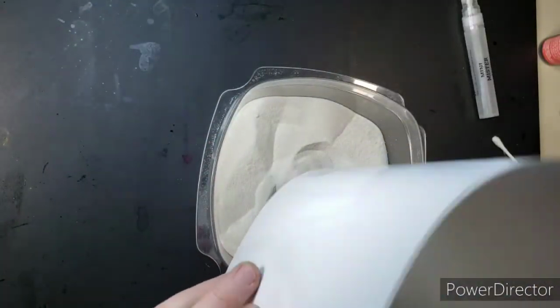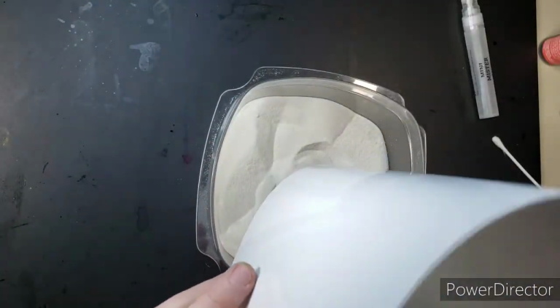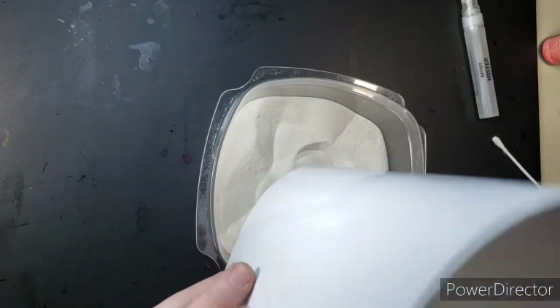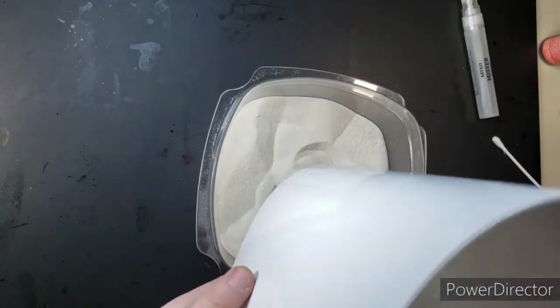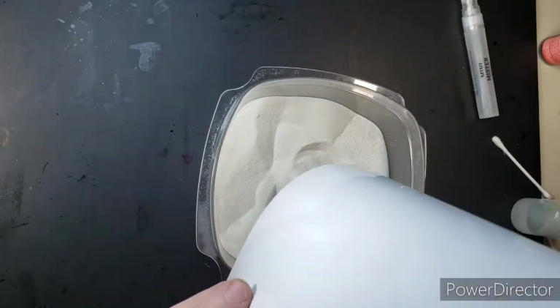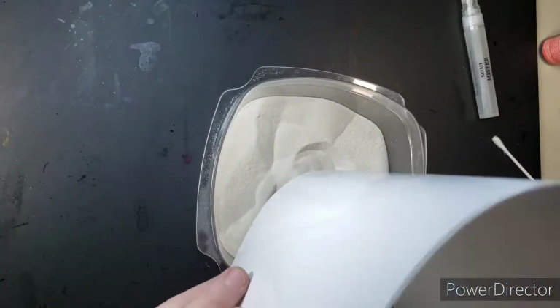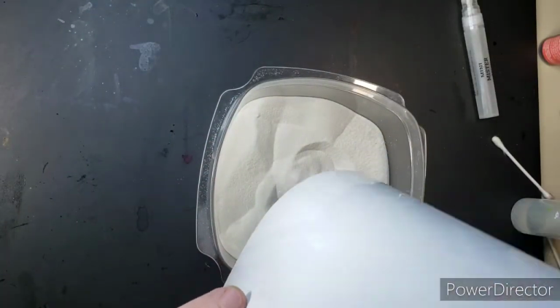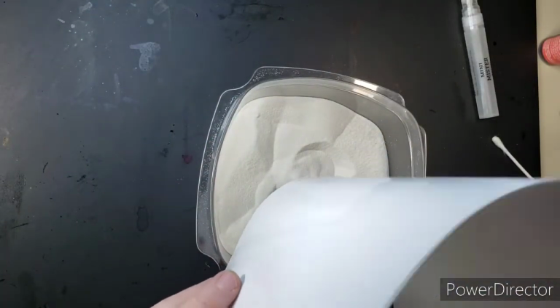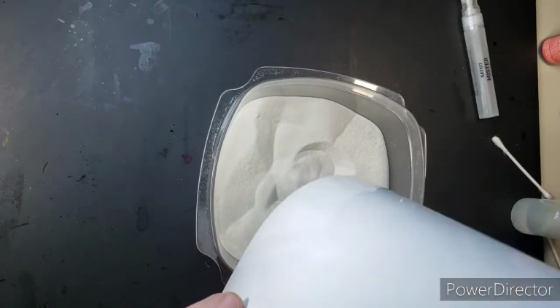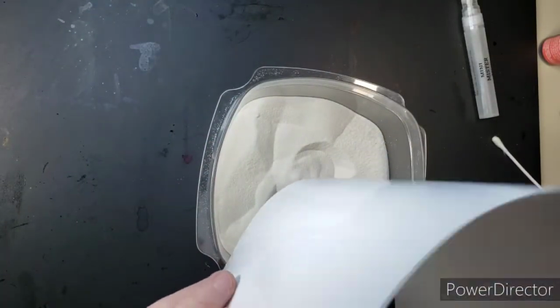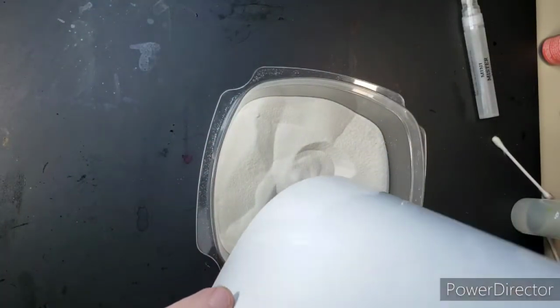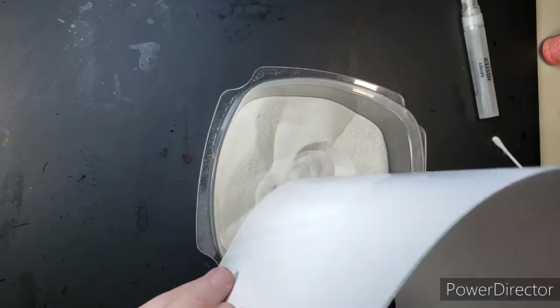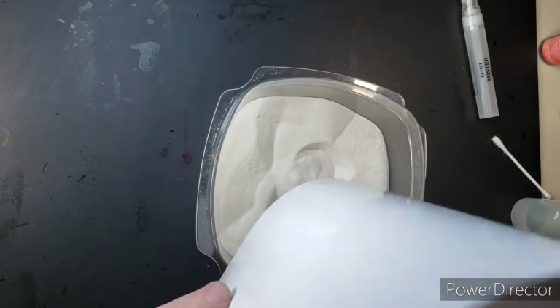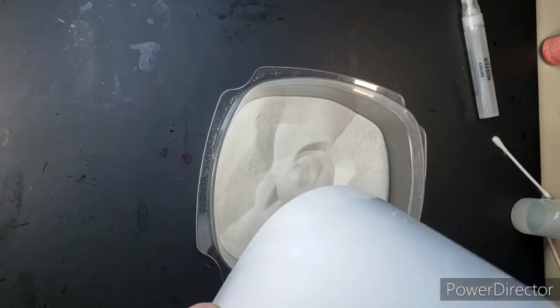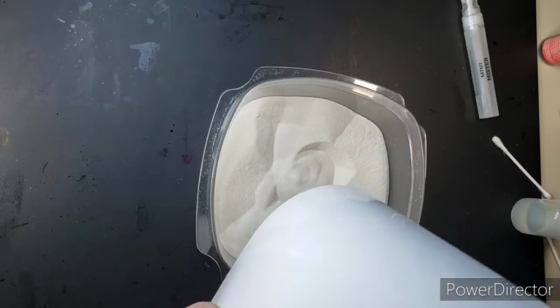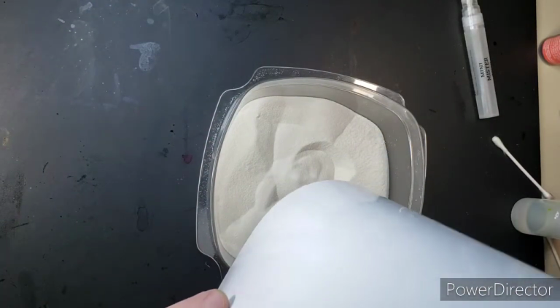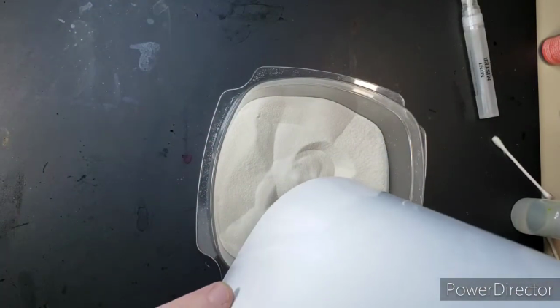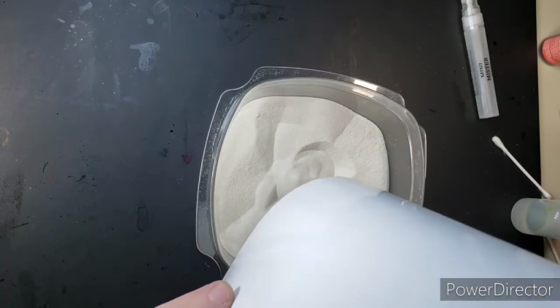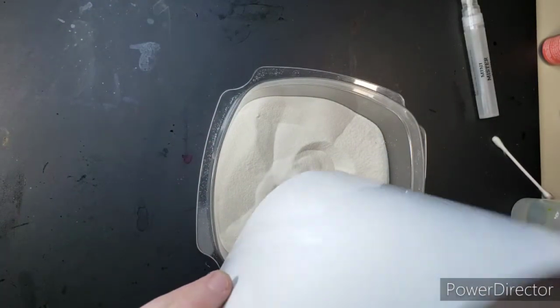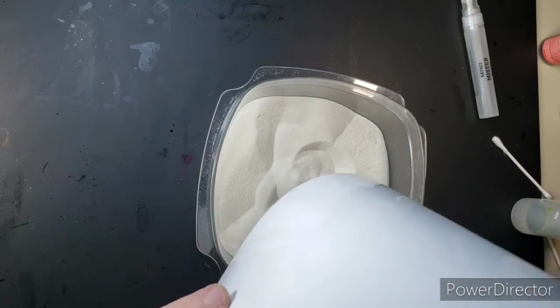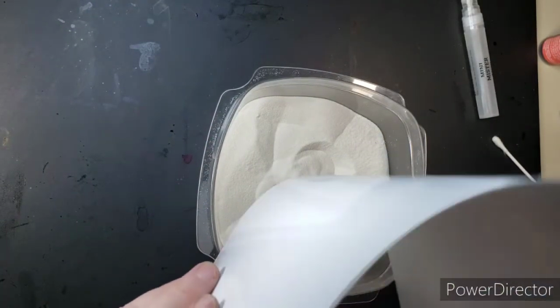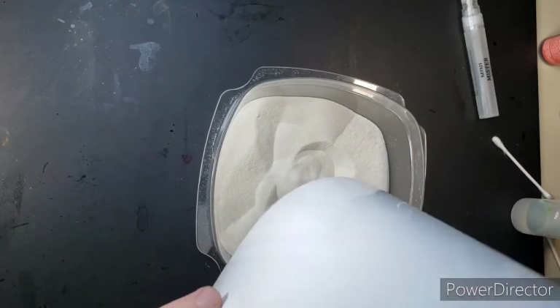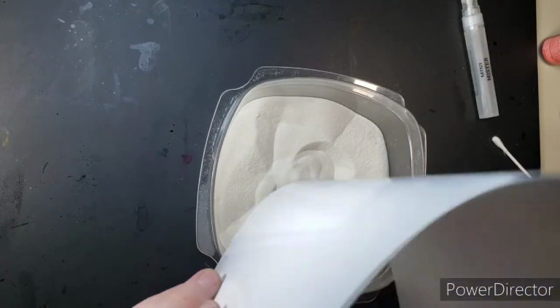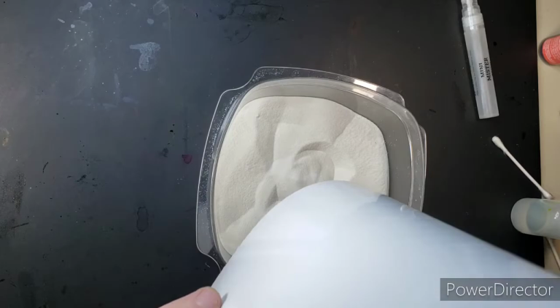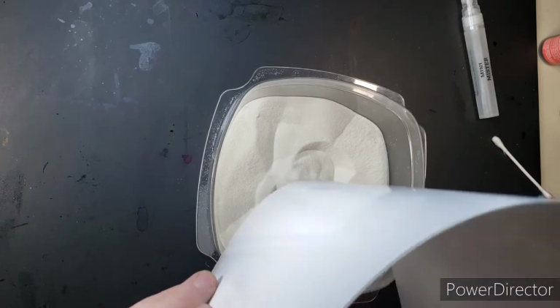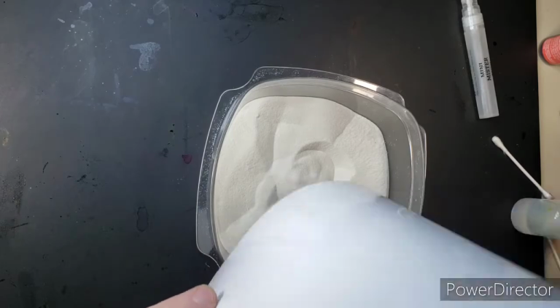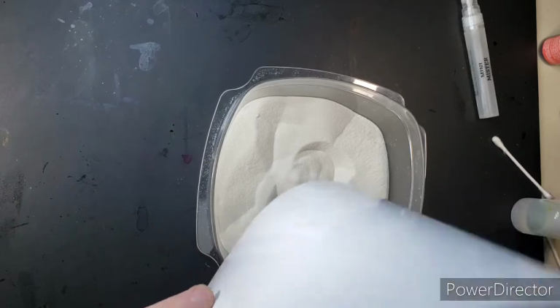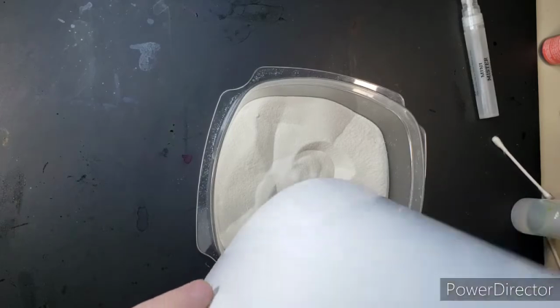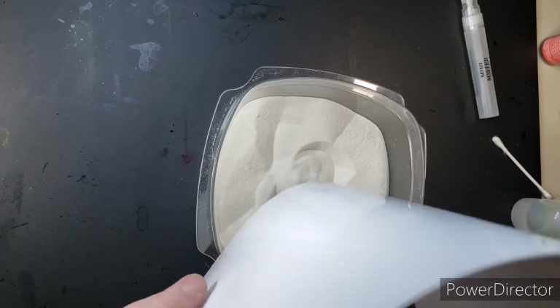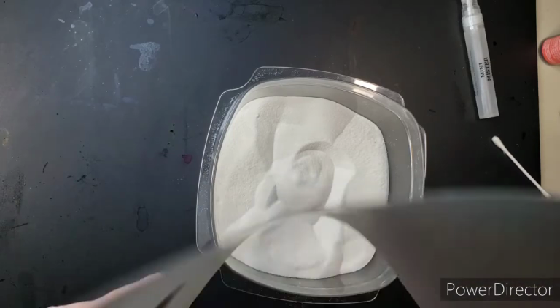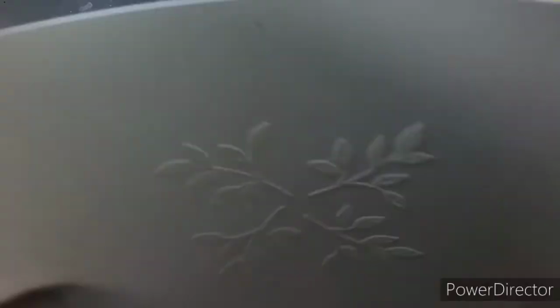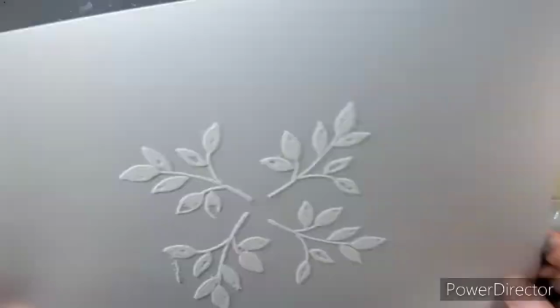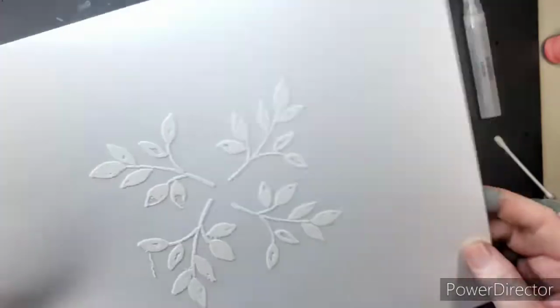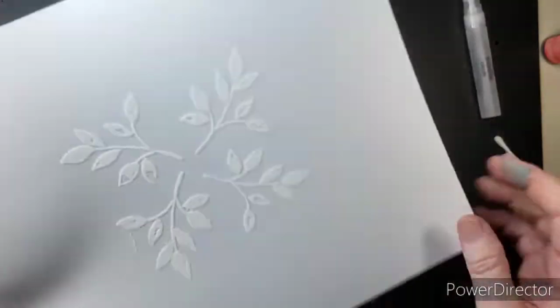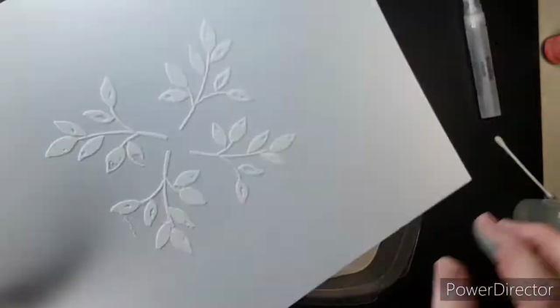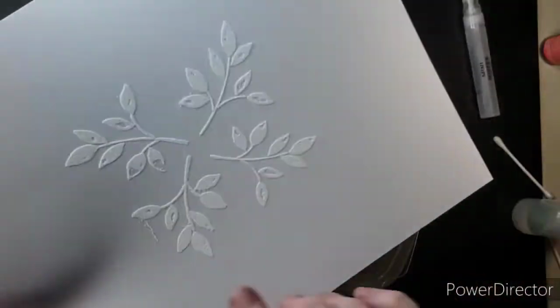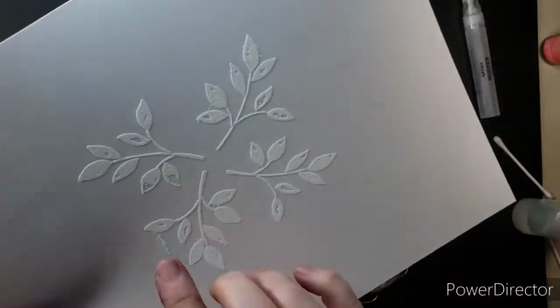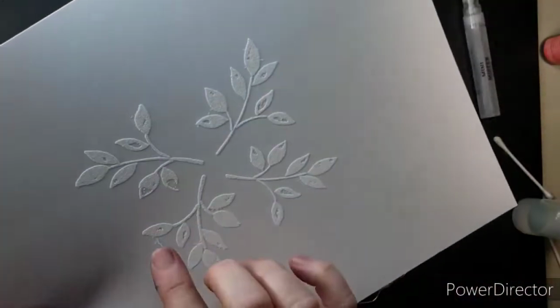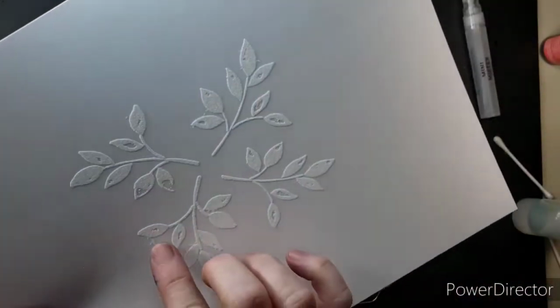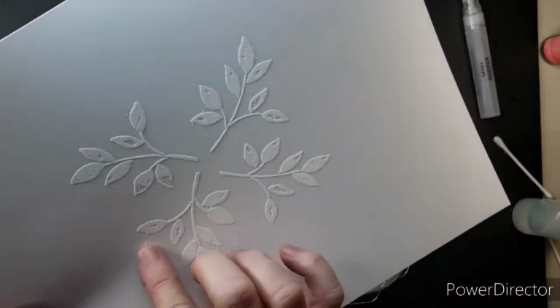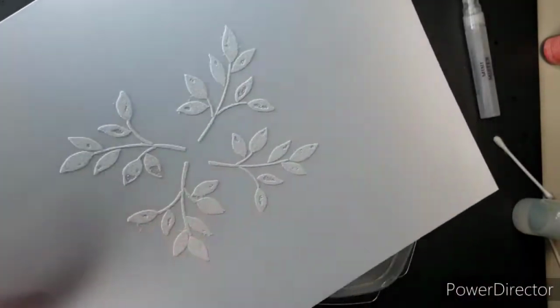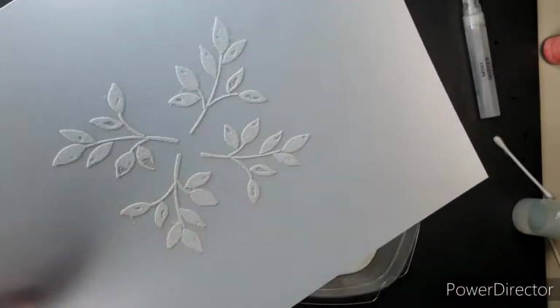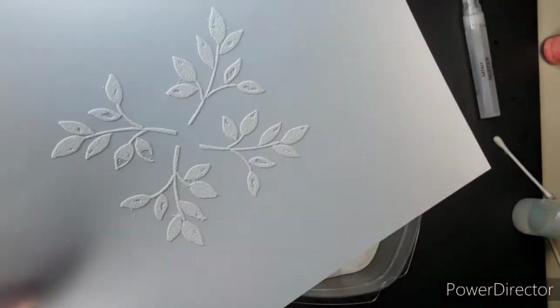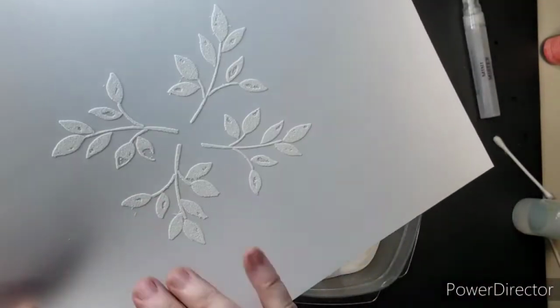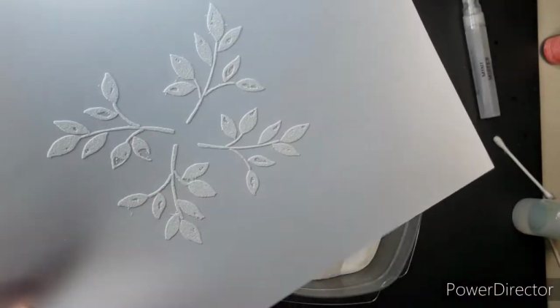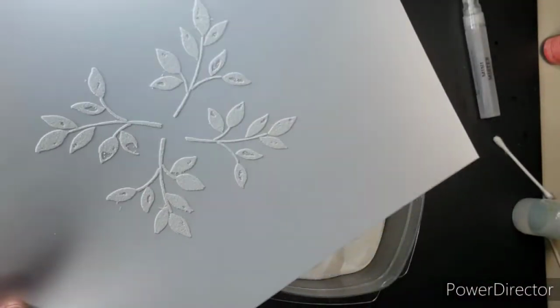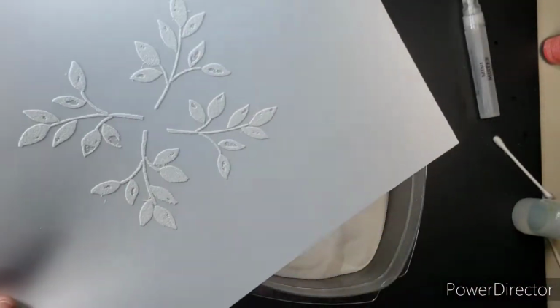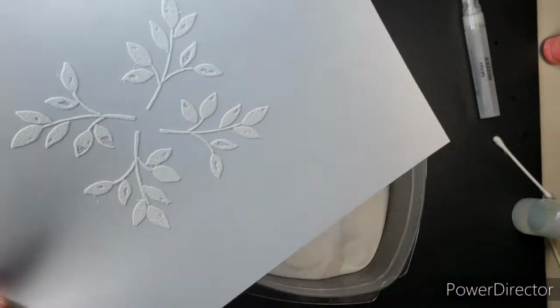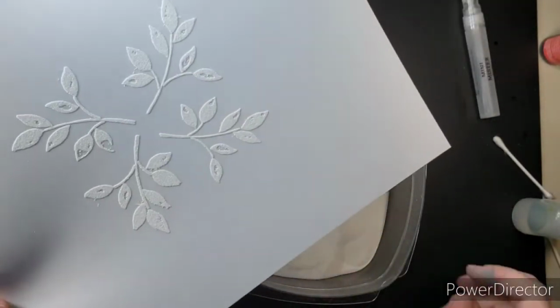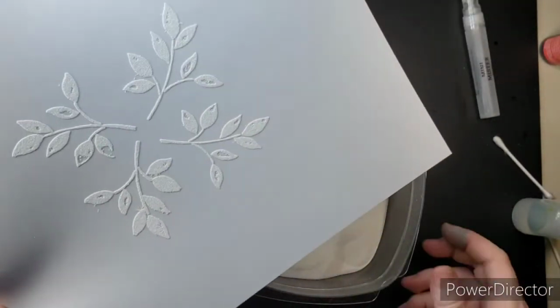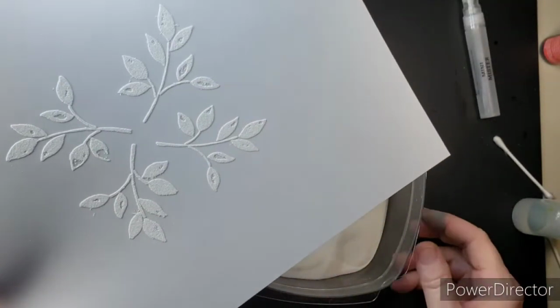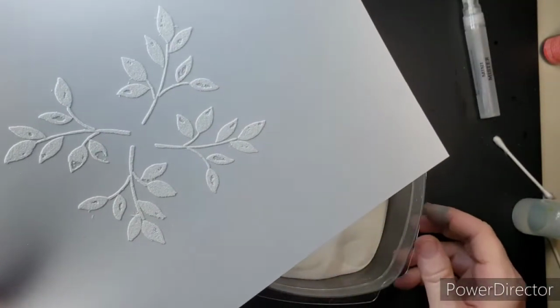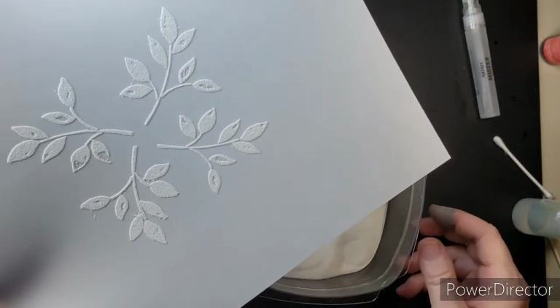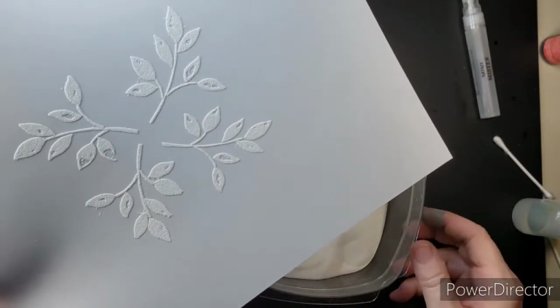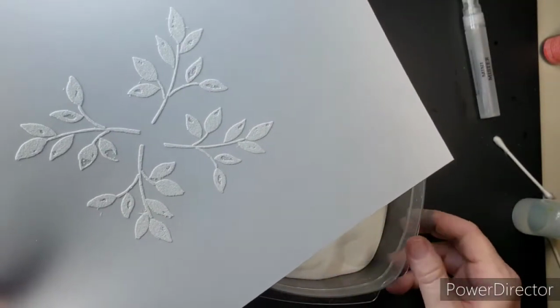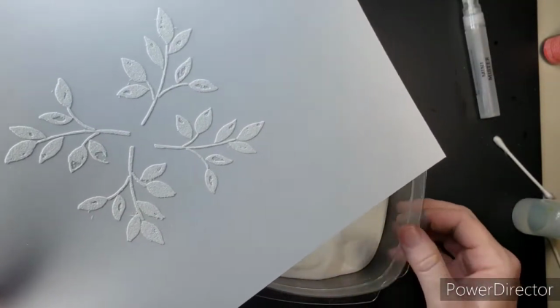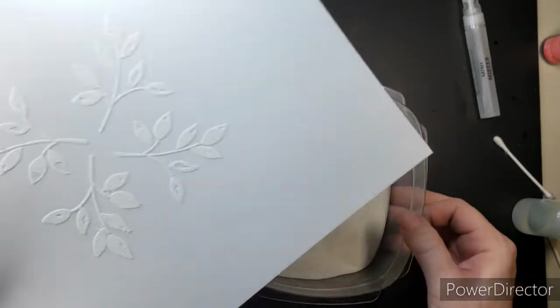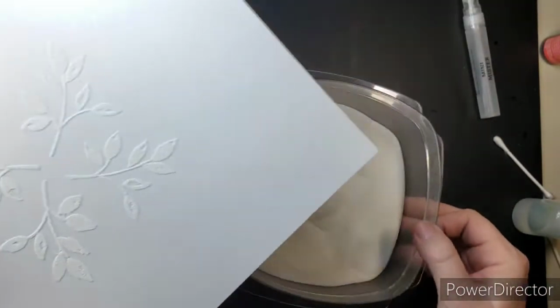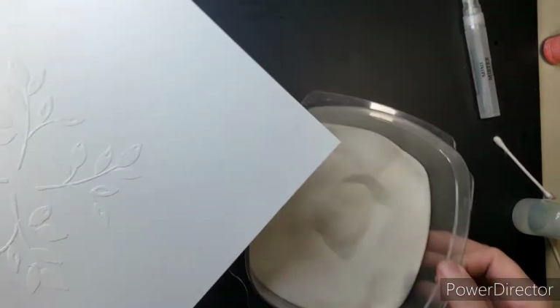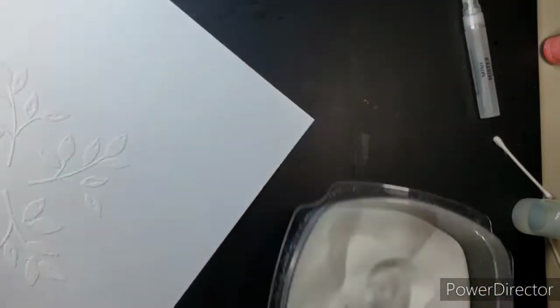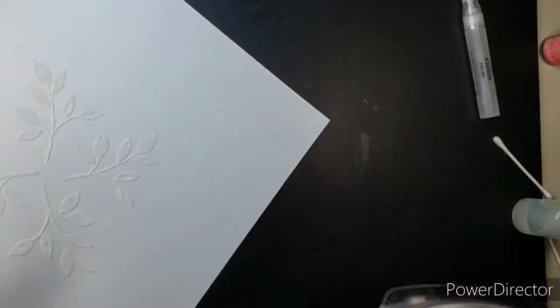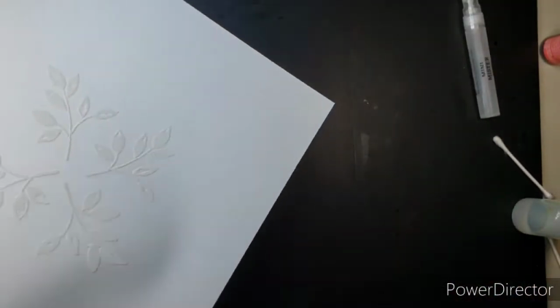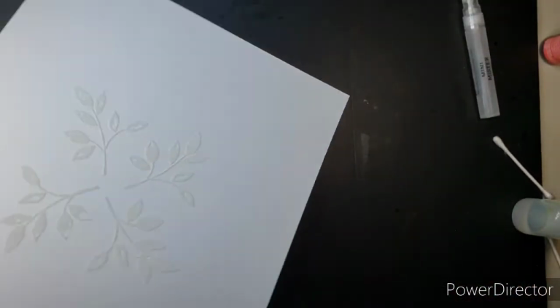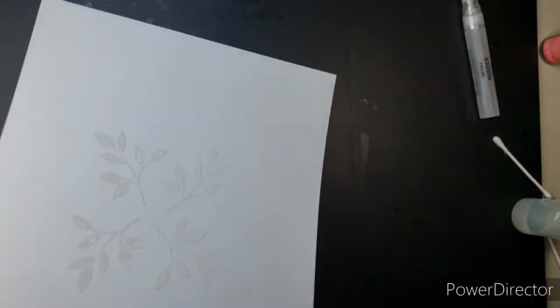This is clear embossing powder. I've sprinkled it on there, shook off the excess, and put it back in my container.